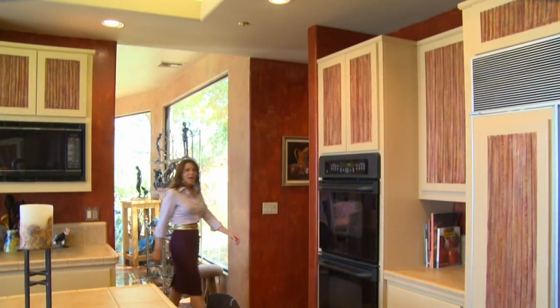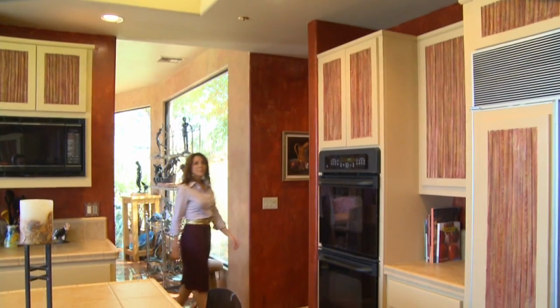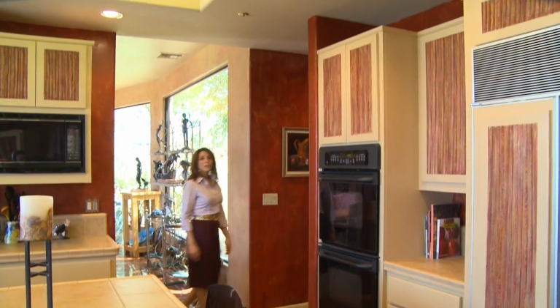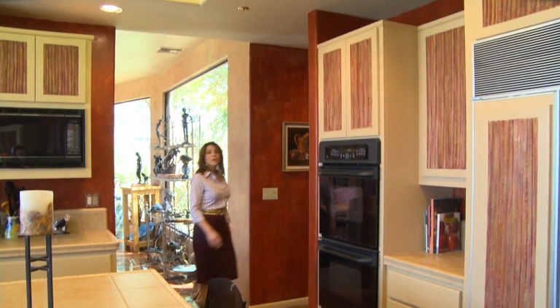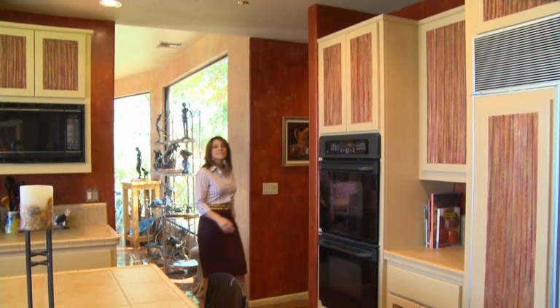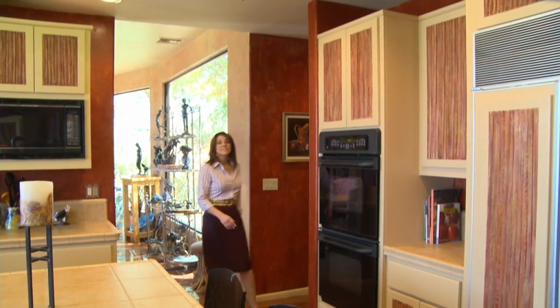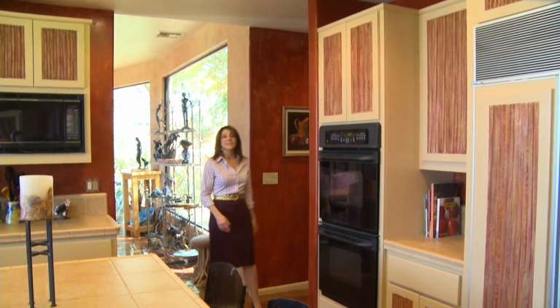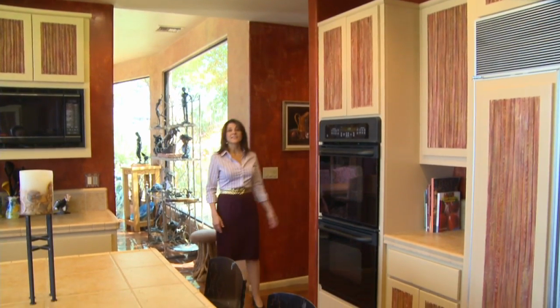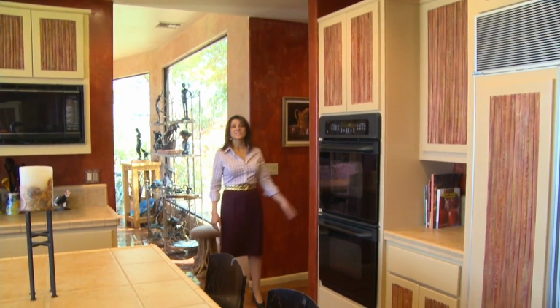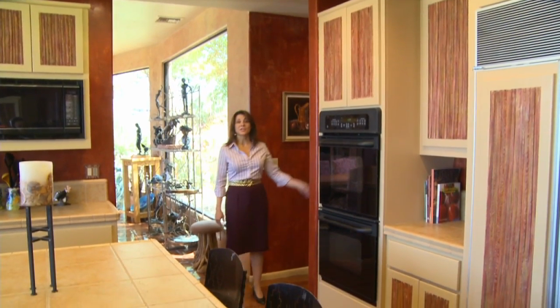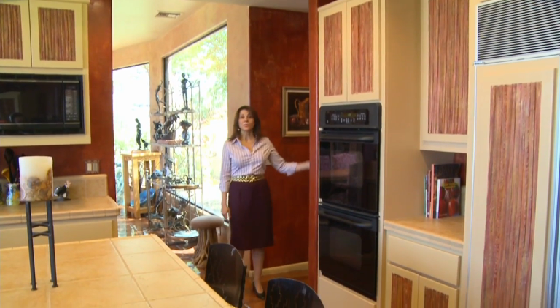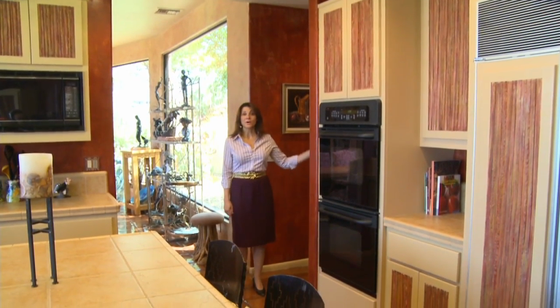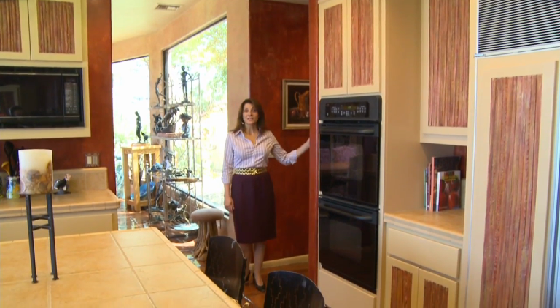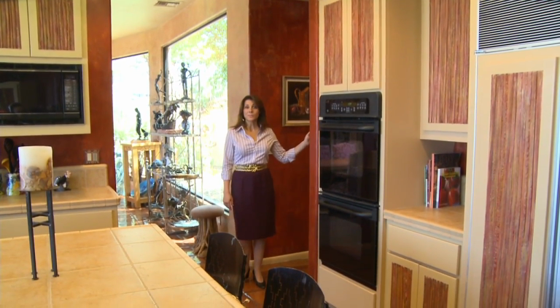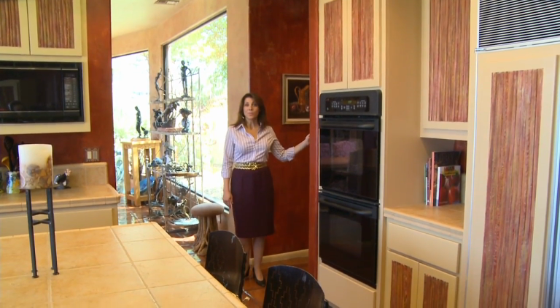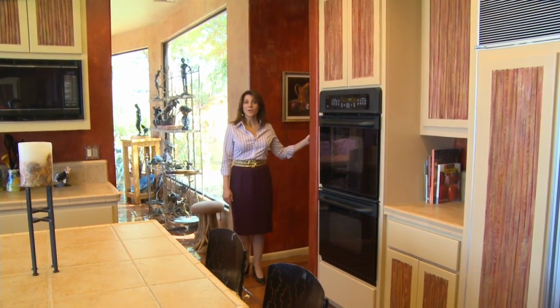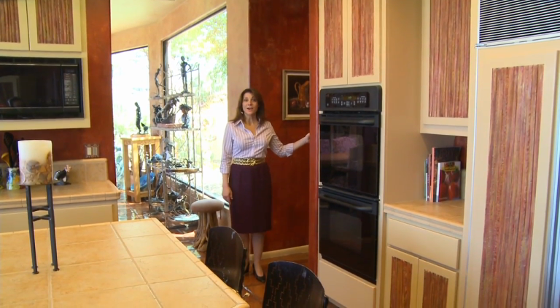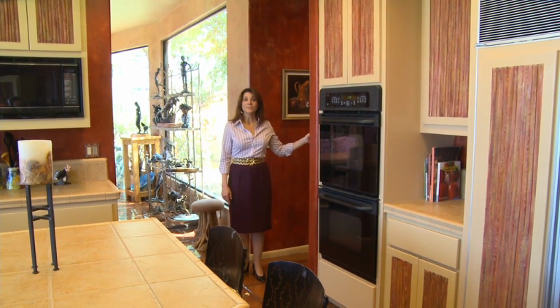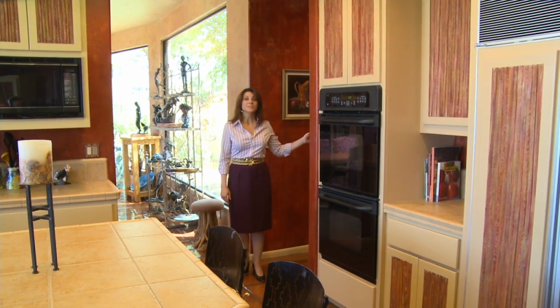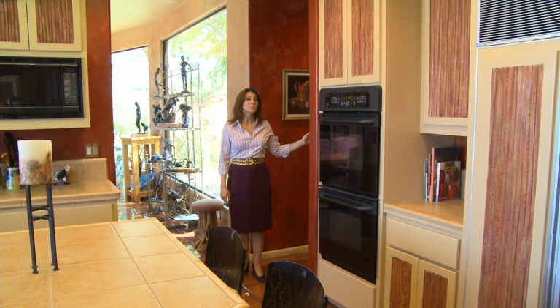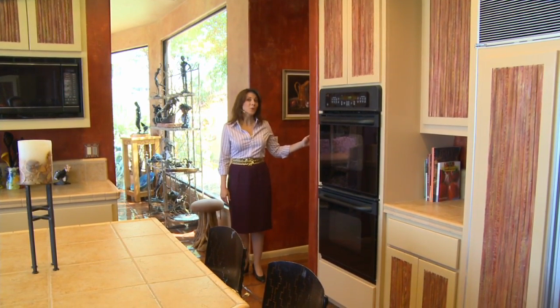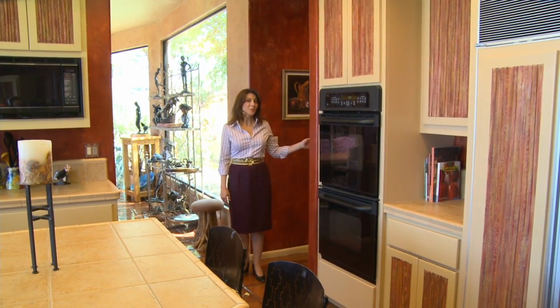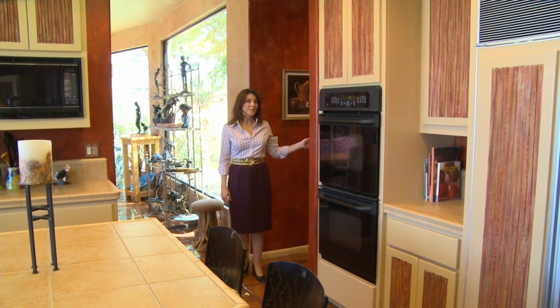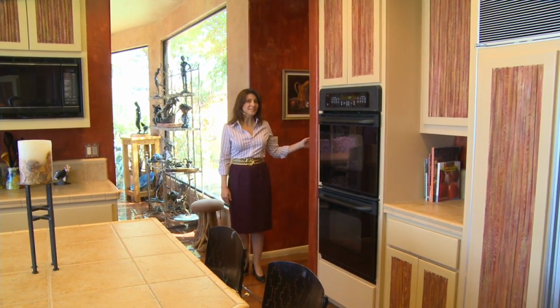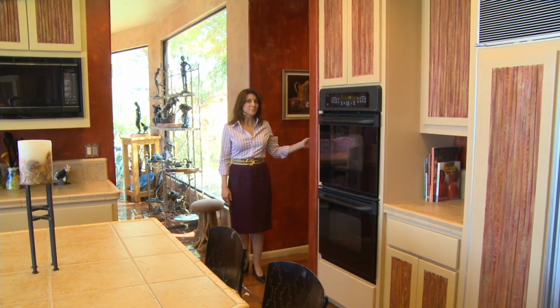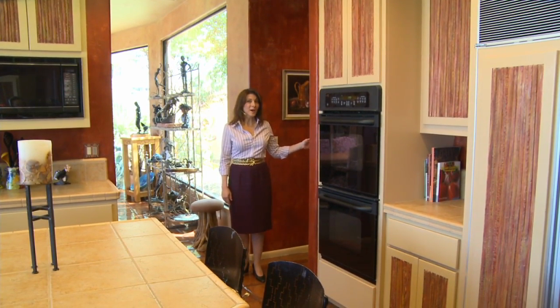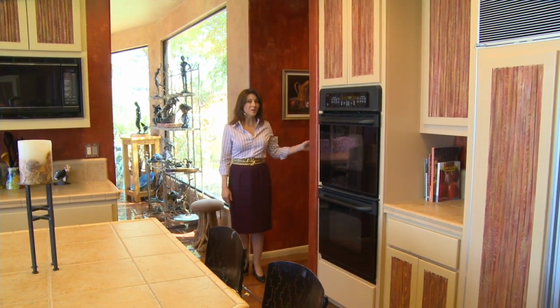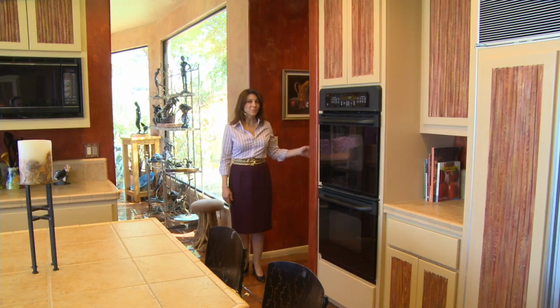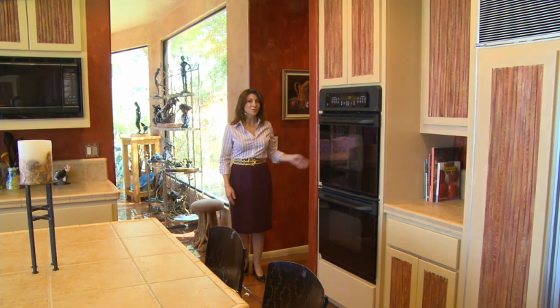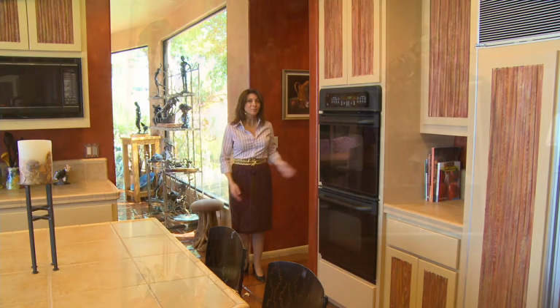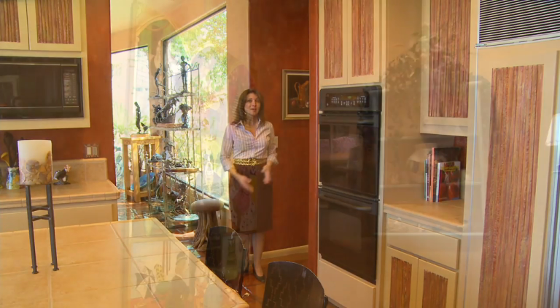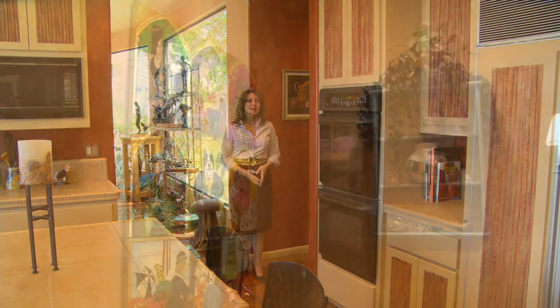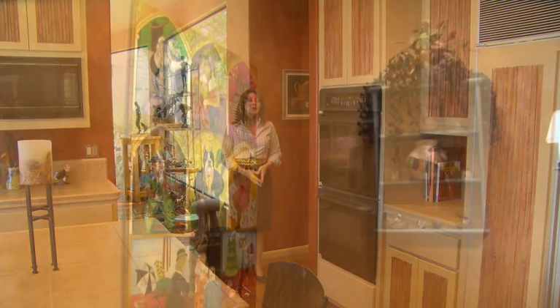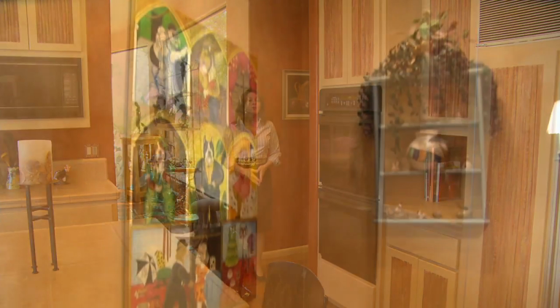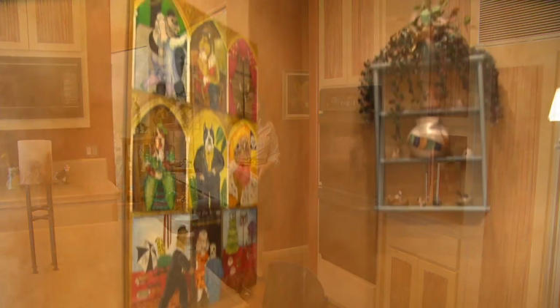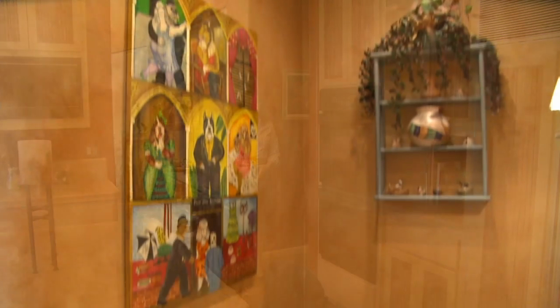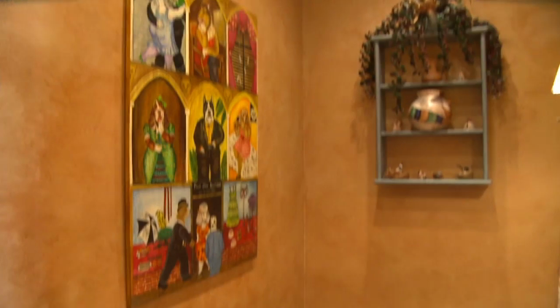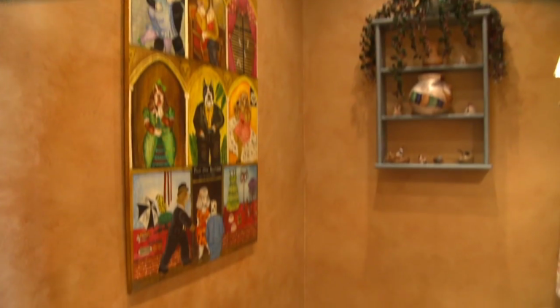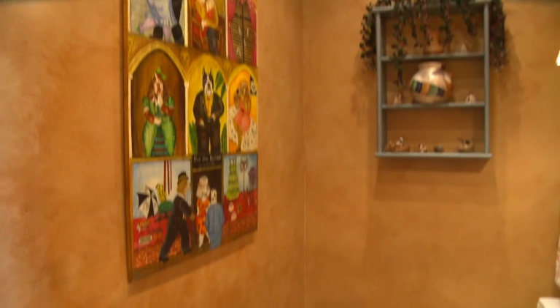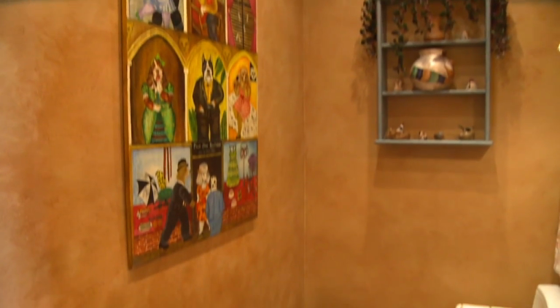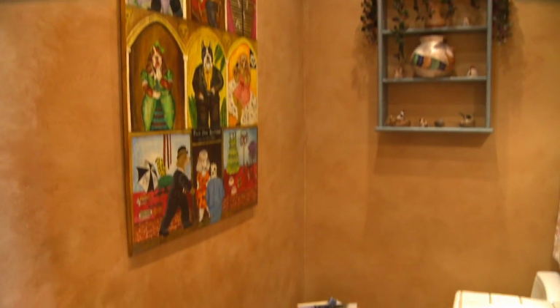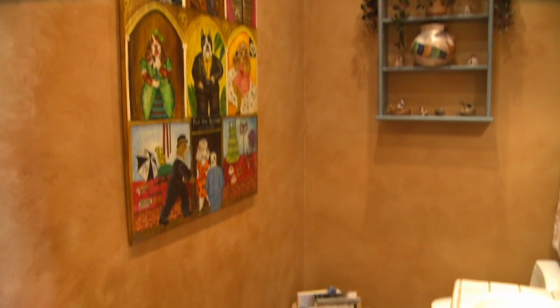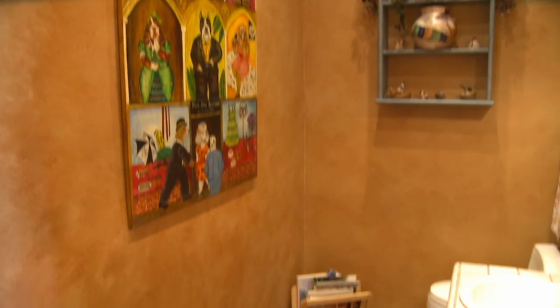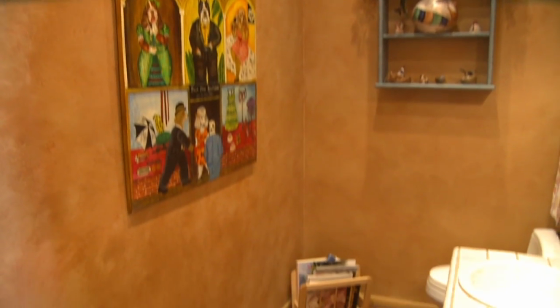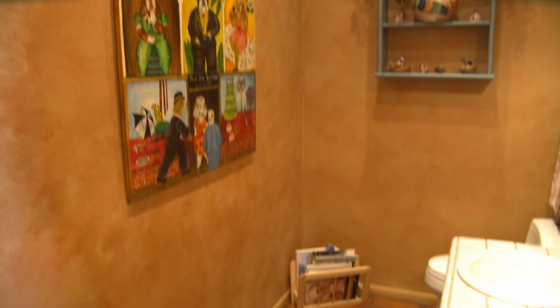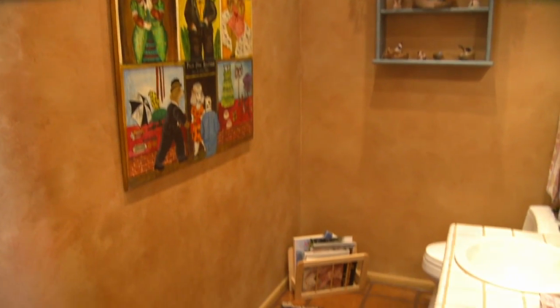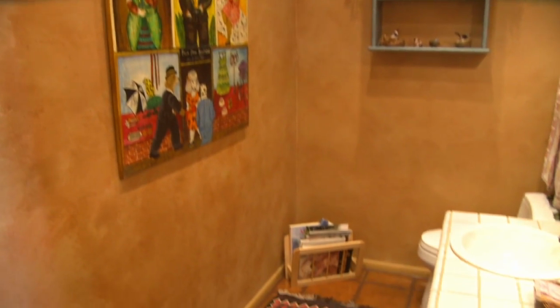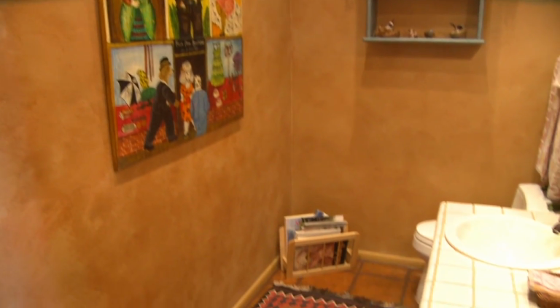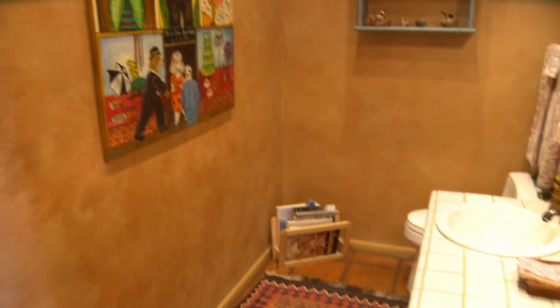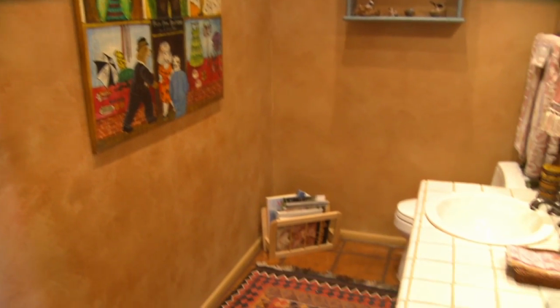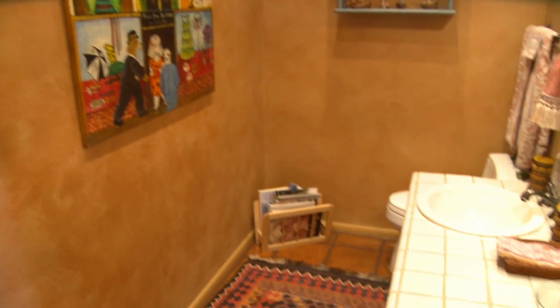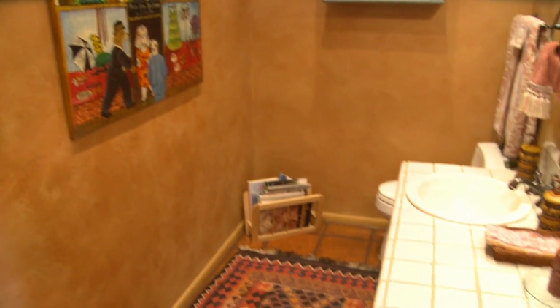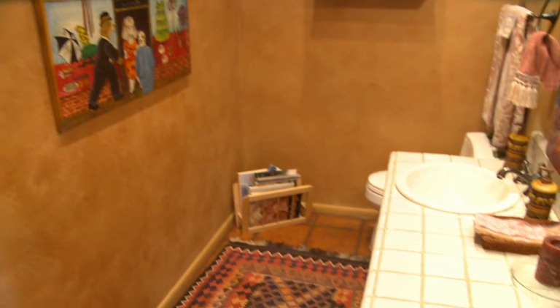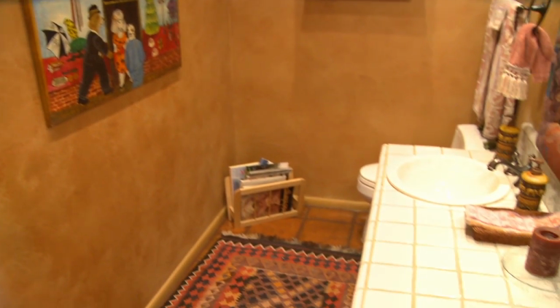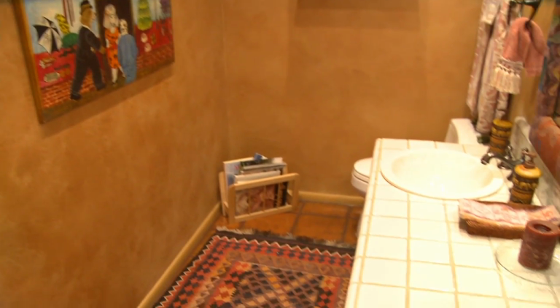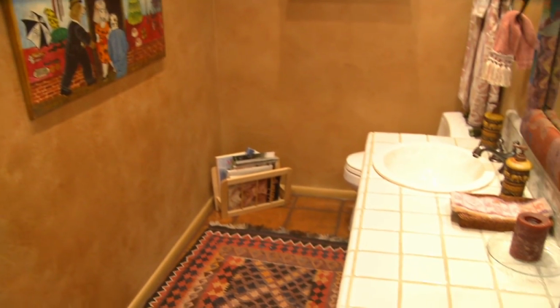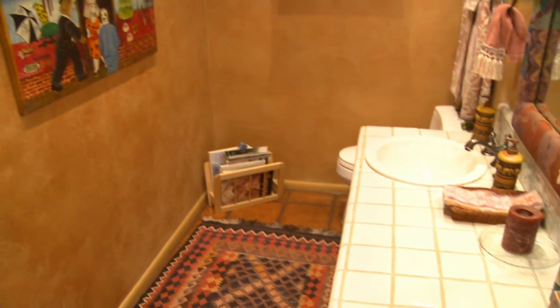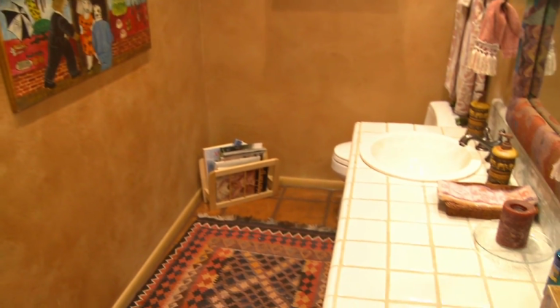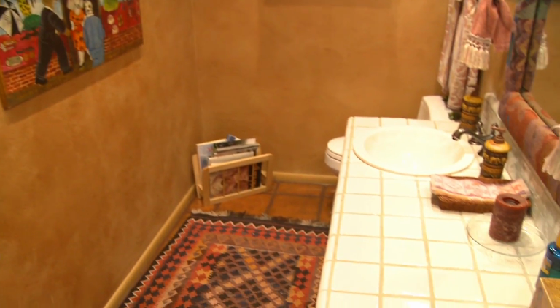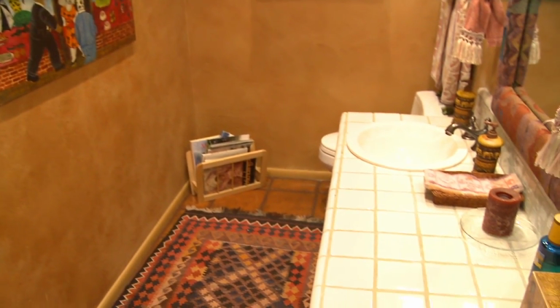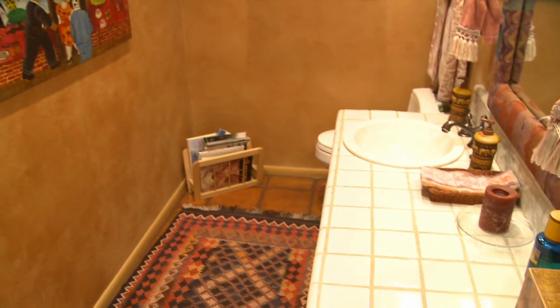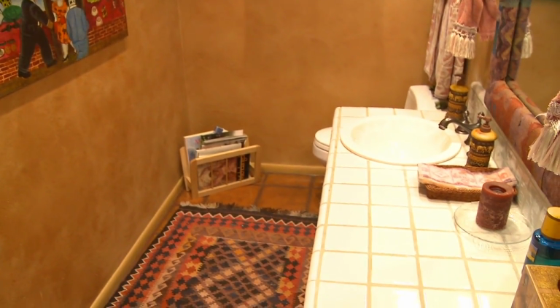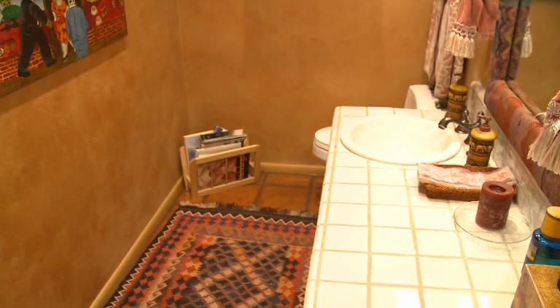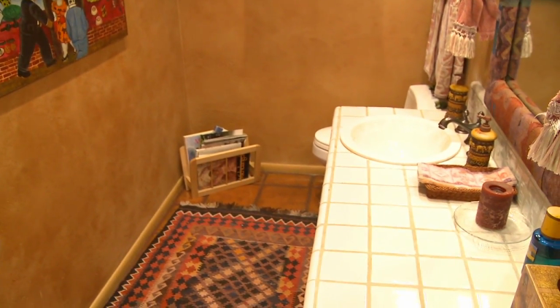On my way to the kitchen I wanted to point out this well-placed powder room. Notice again the custom paint and tile countertops.